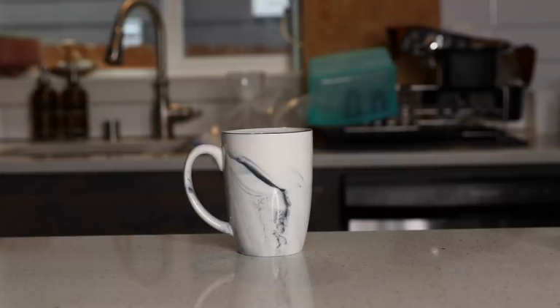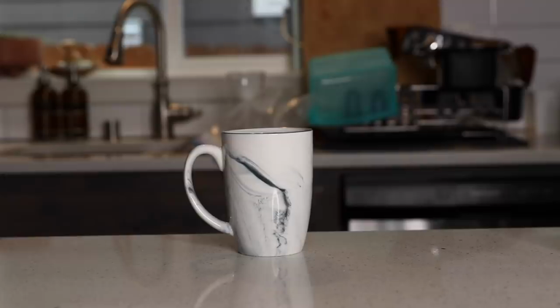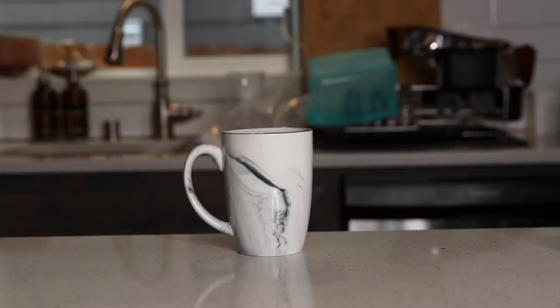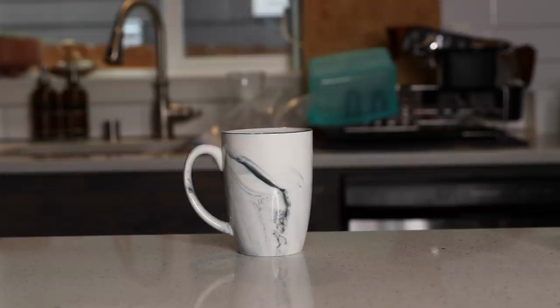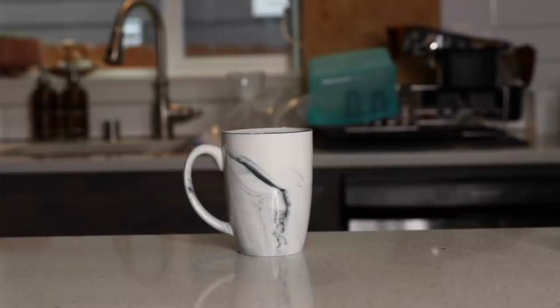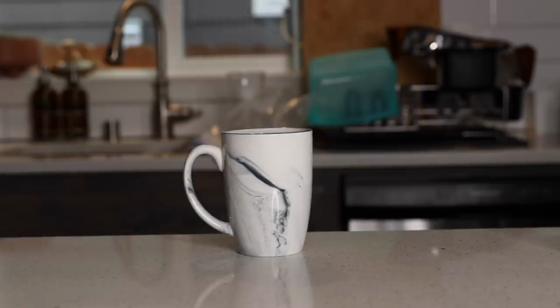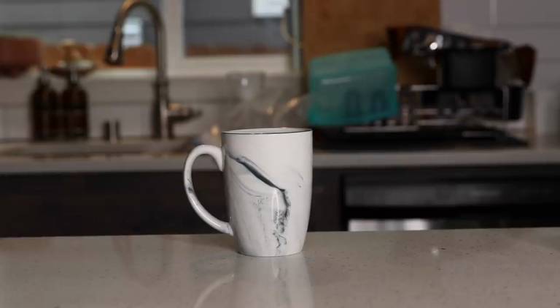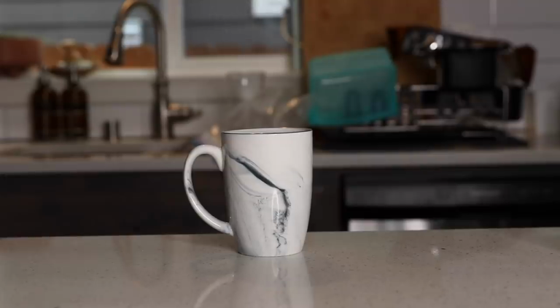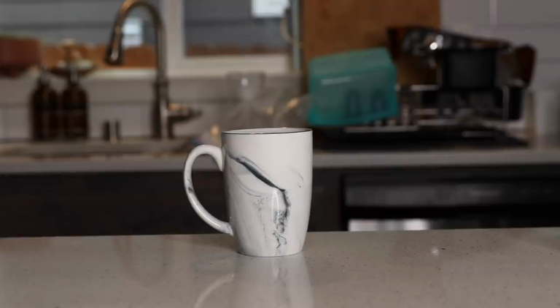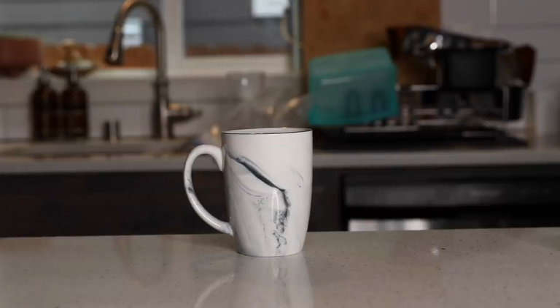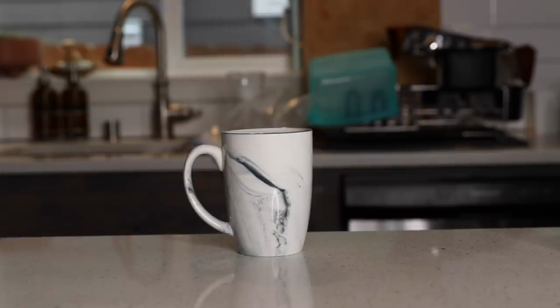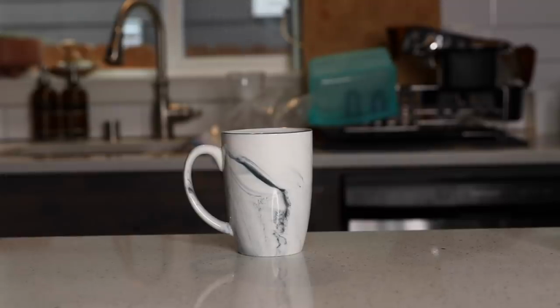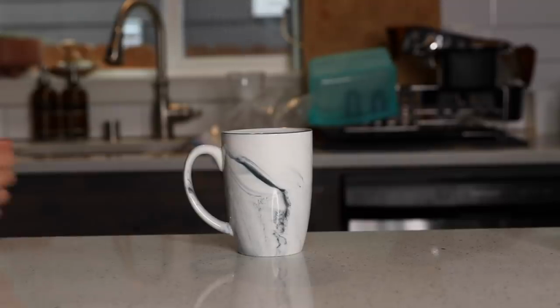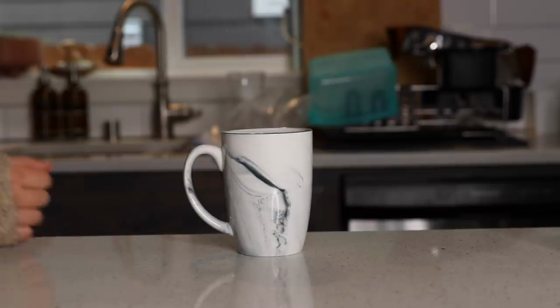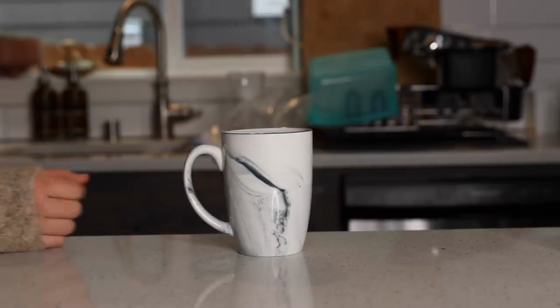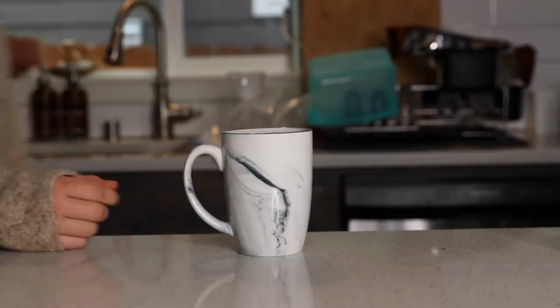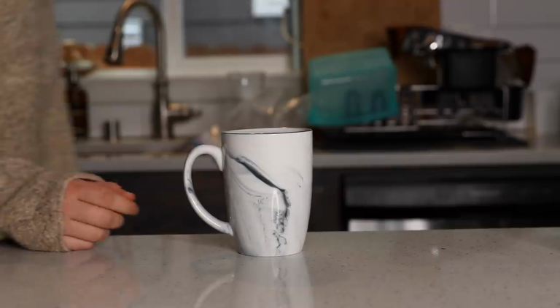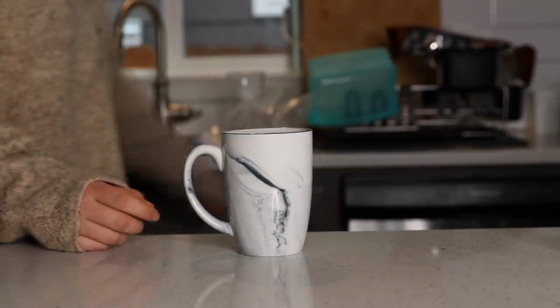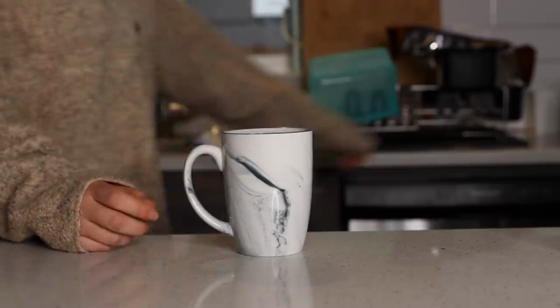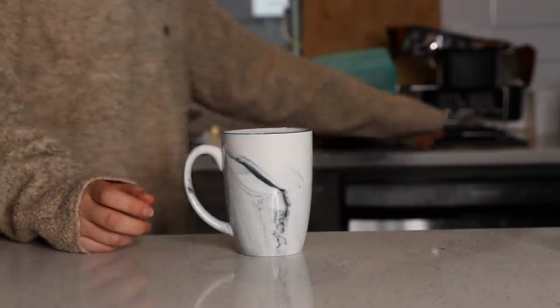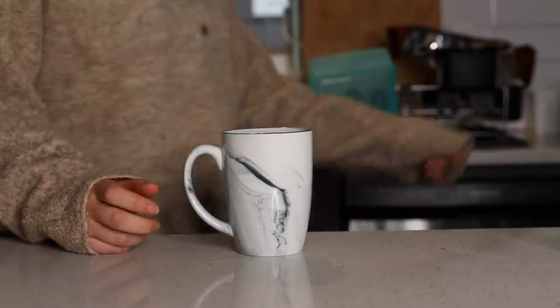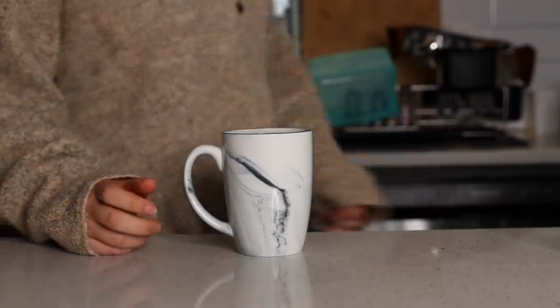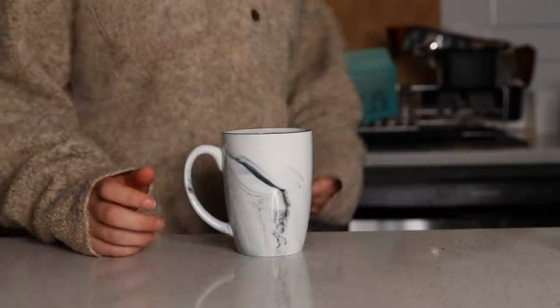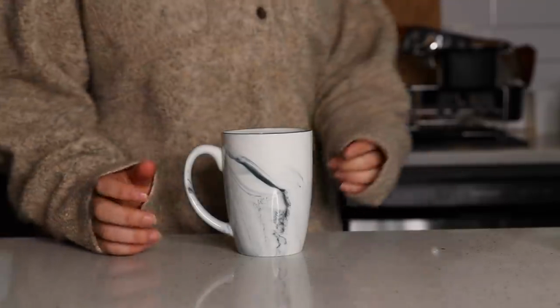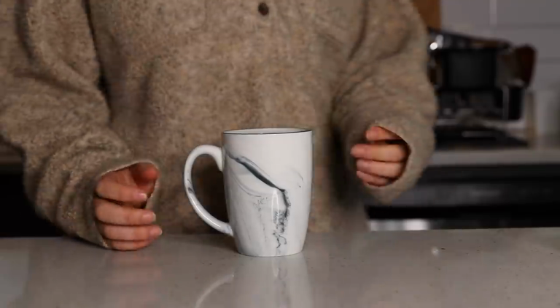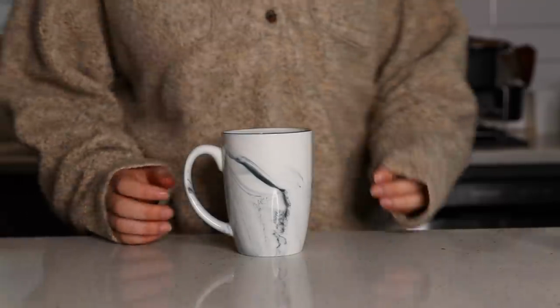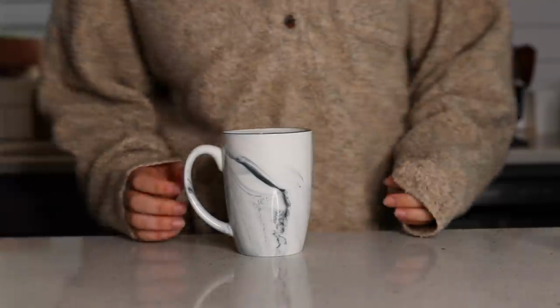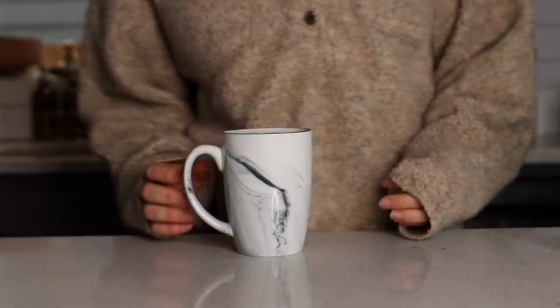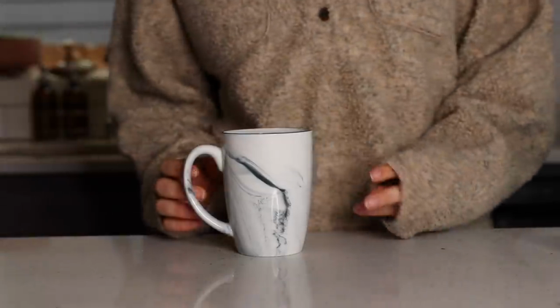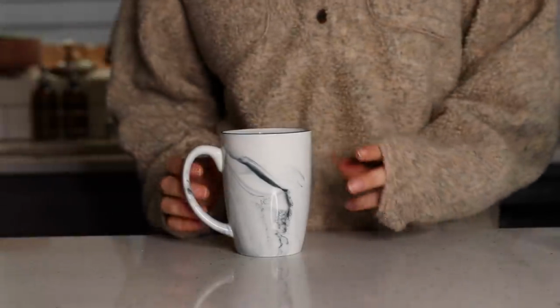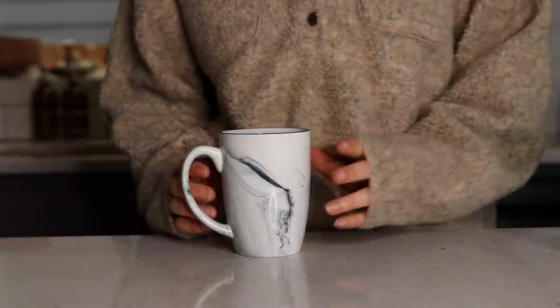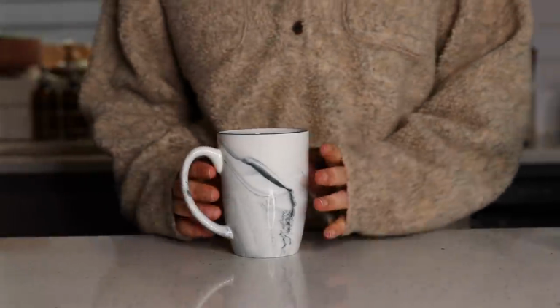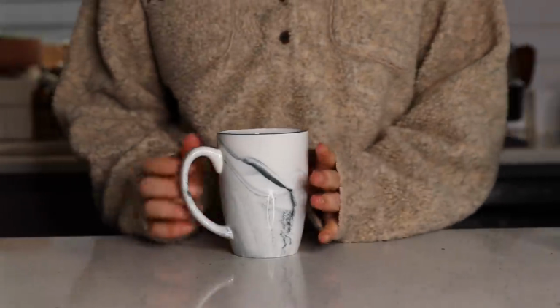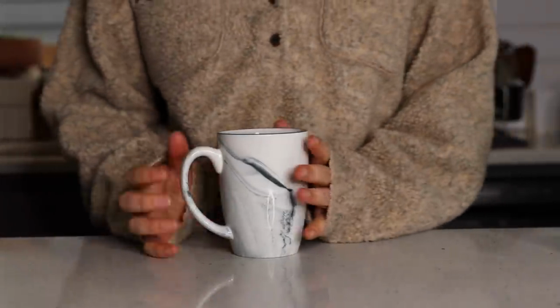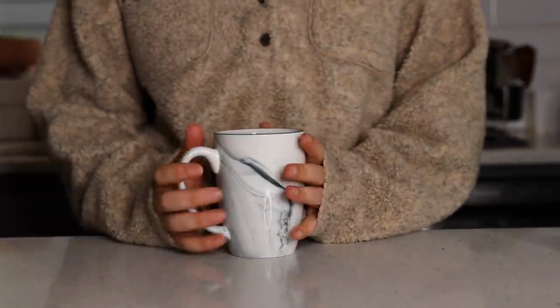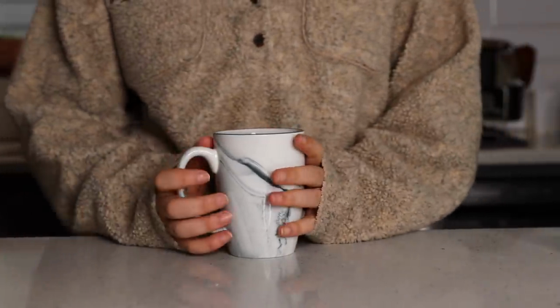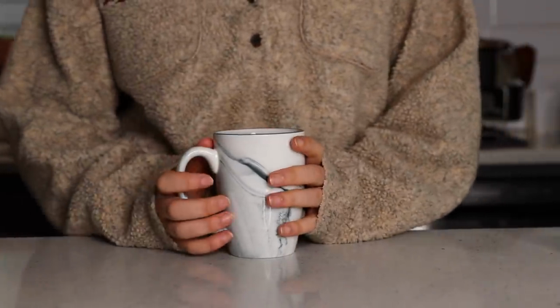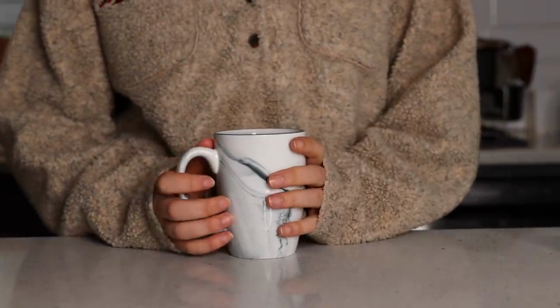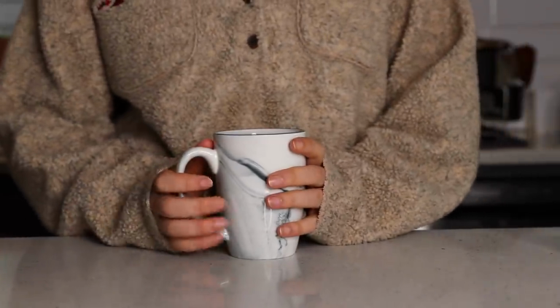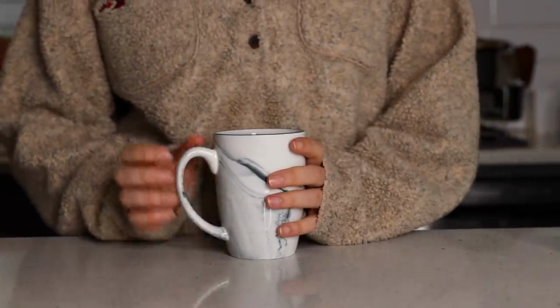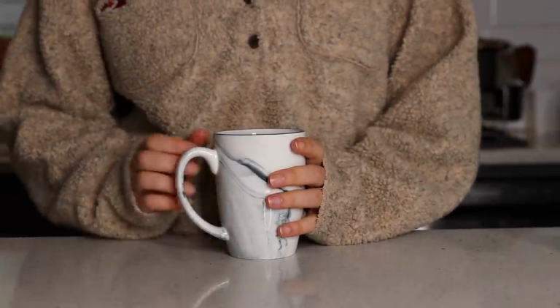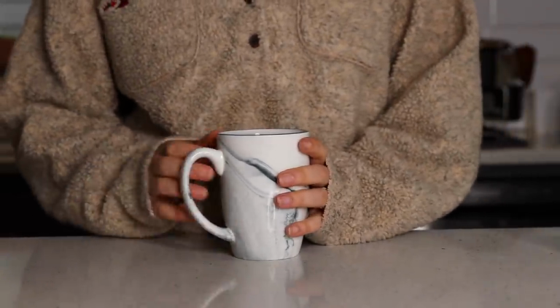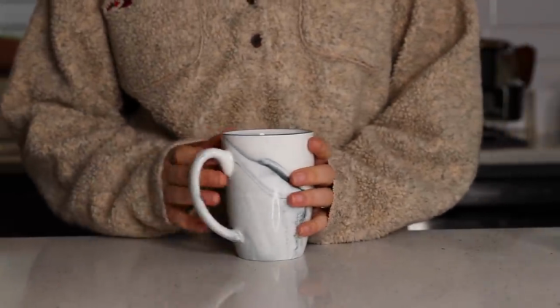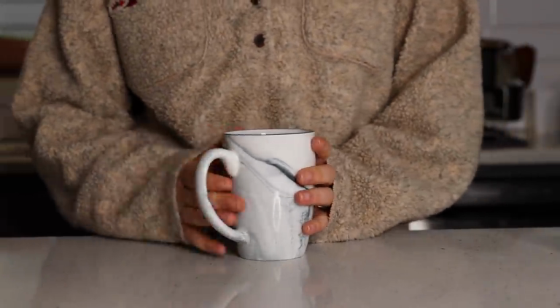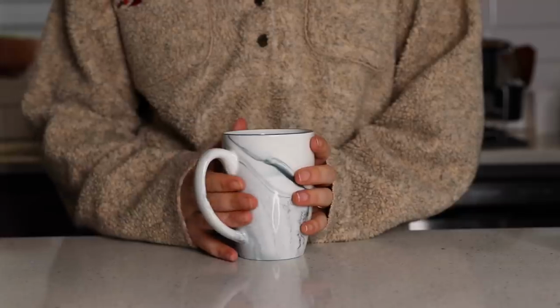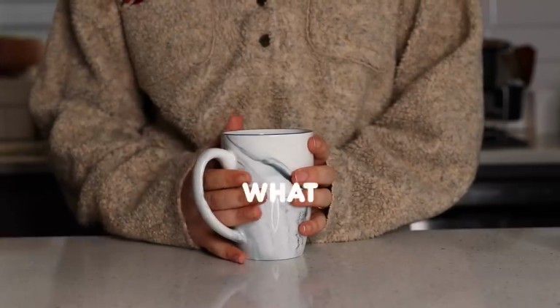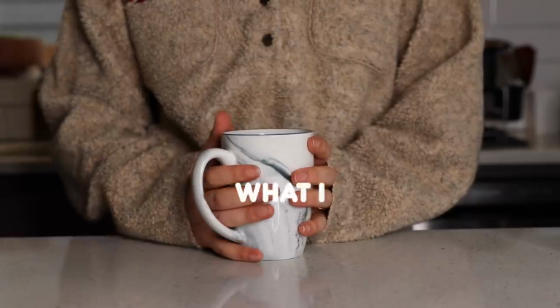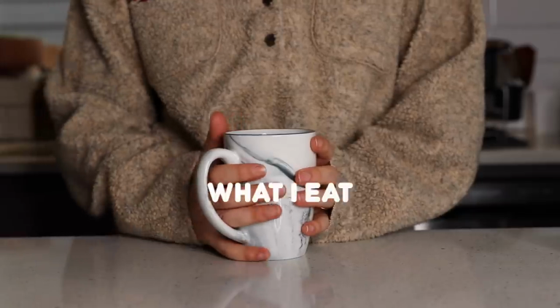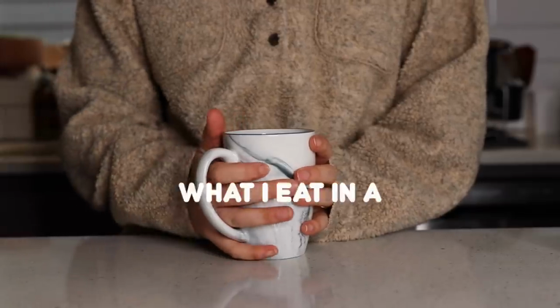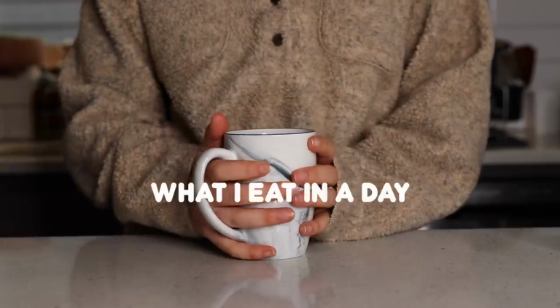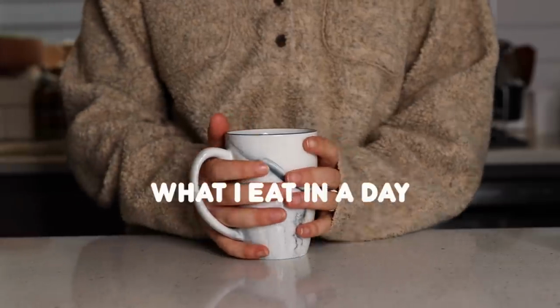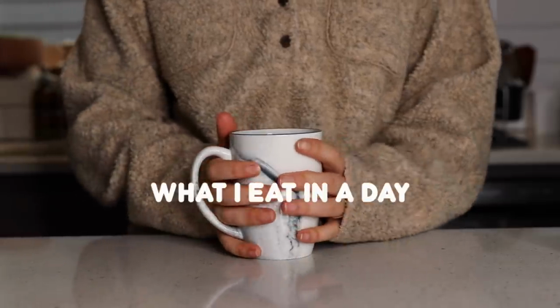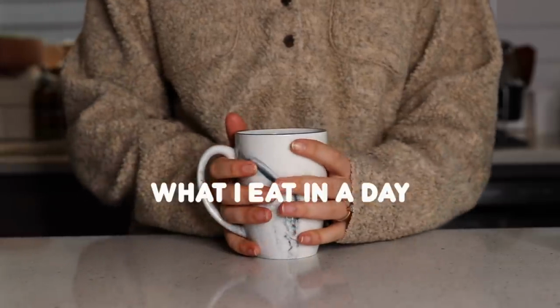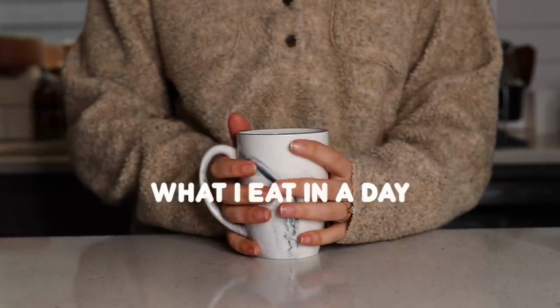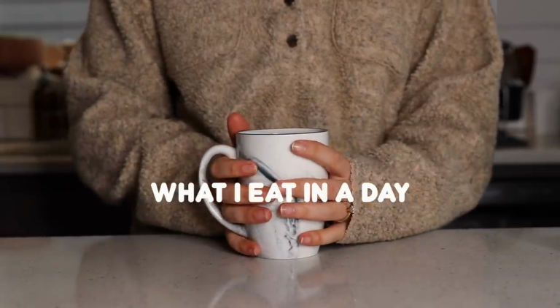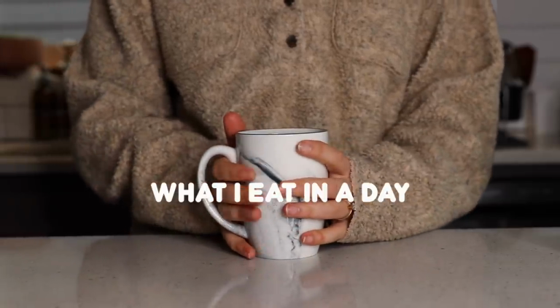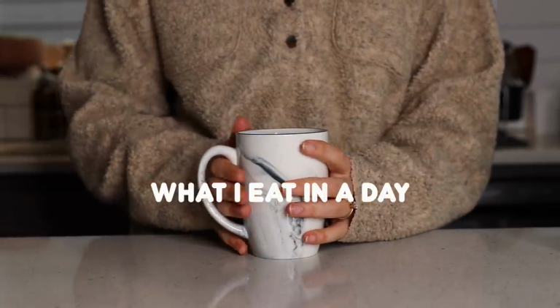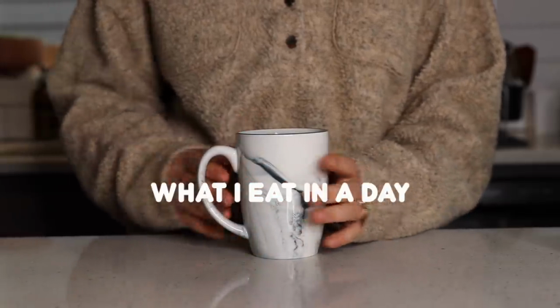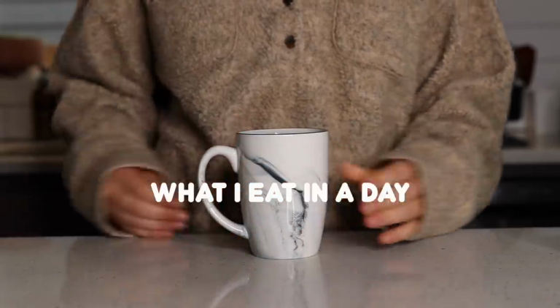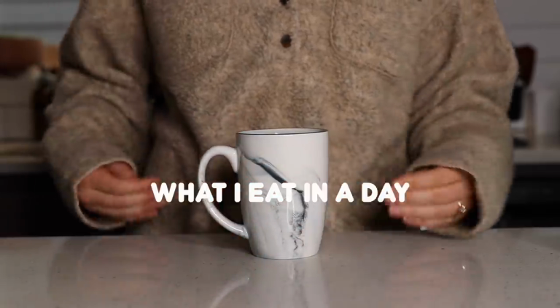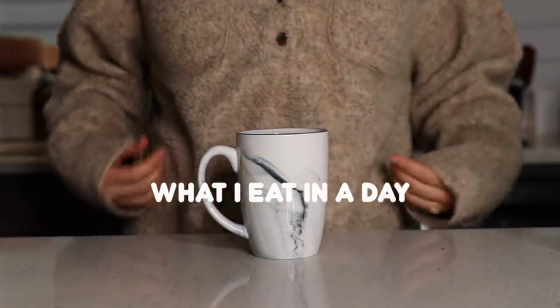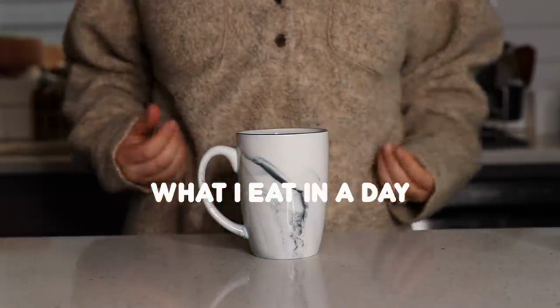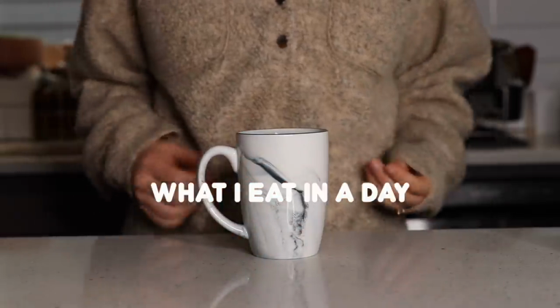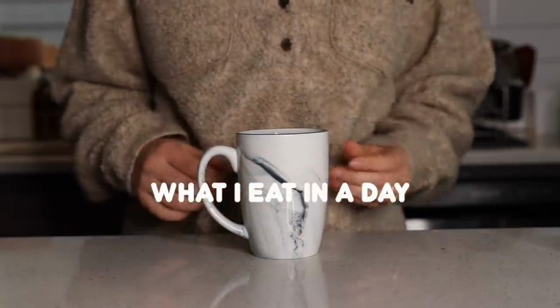Hey everyone, it's Caitlin and welcome to another video. On this day, I filmed a super chill what I eat in a day video where I was just working from home.